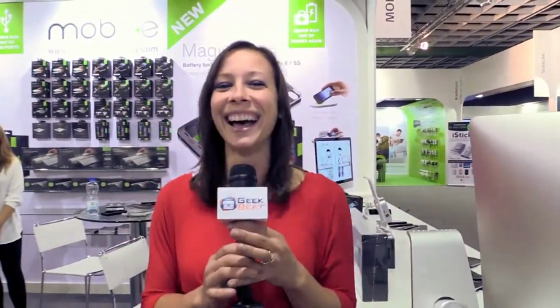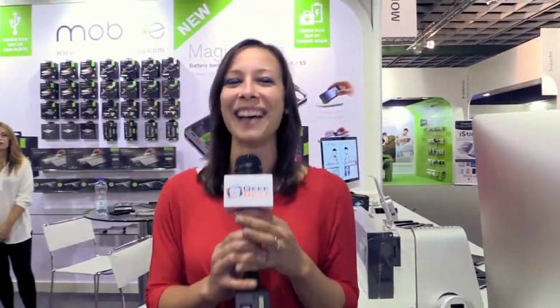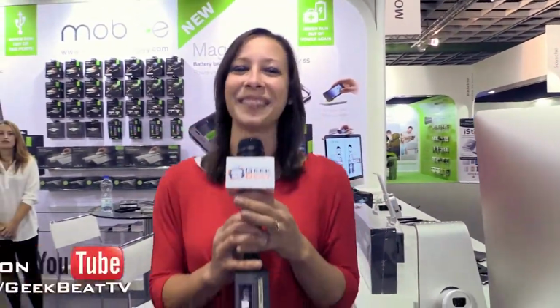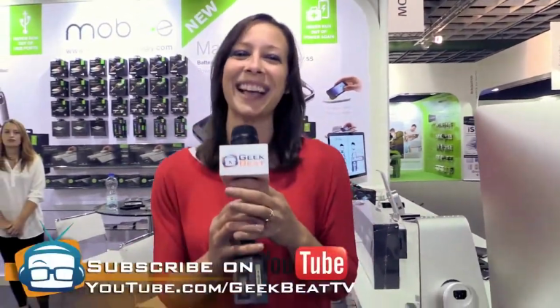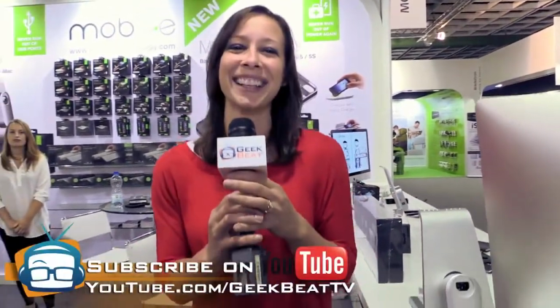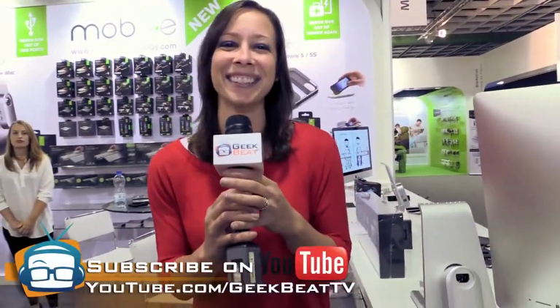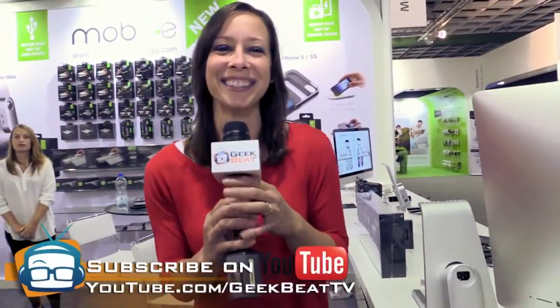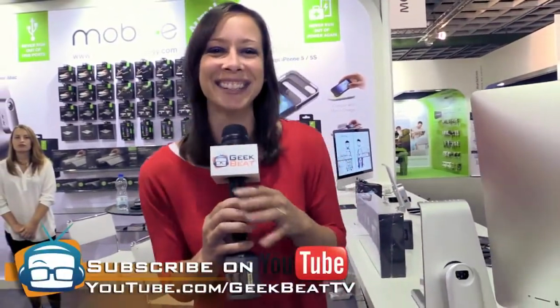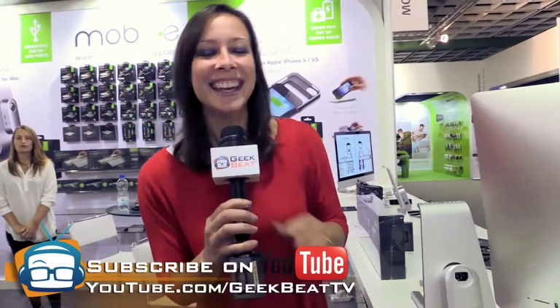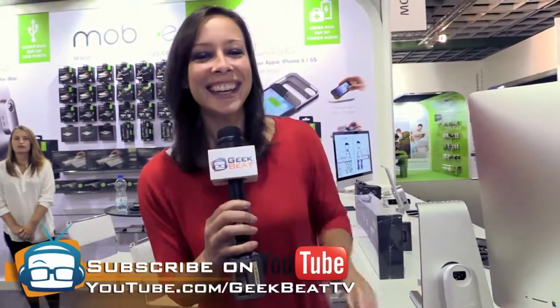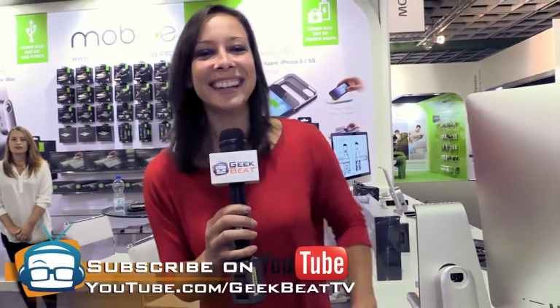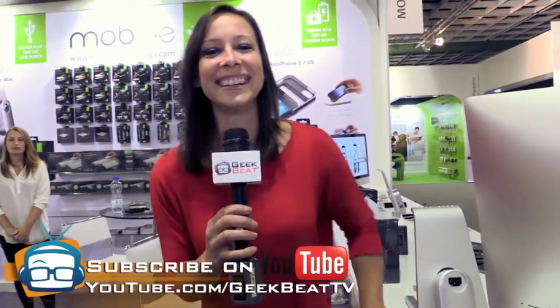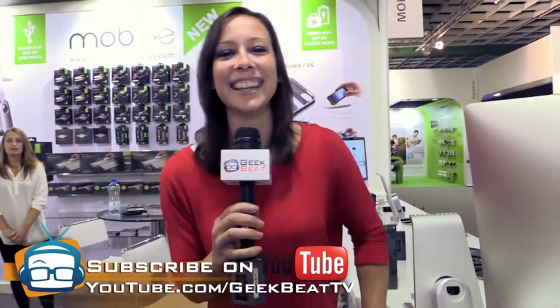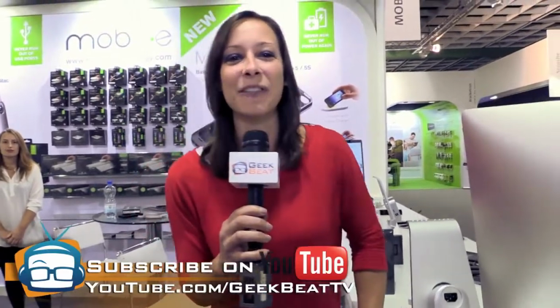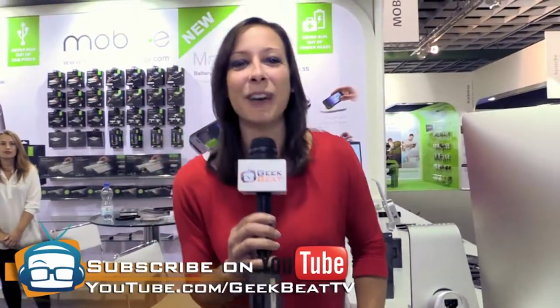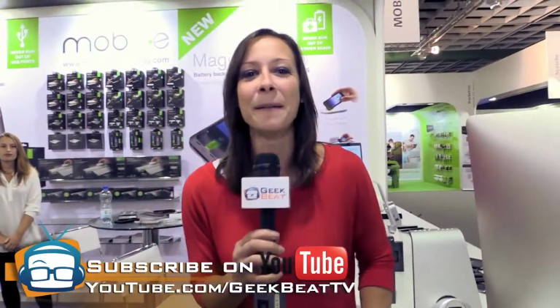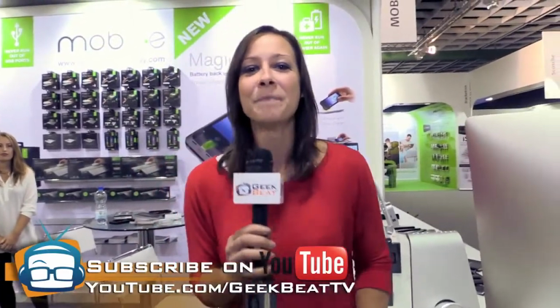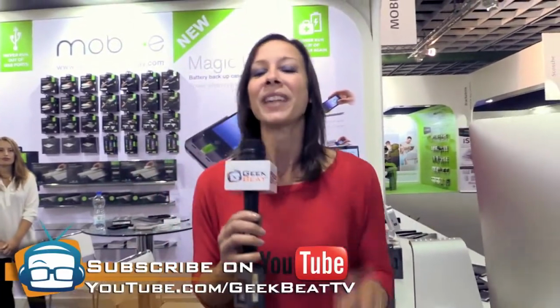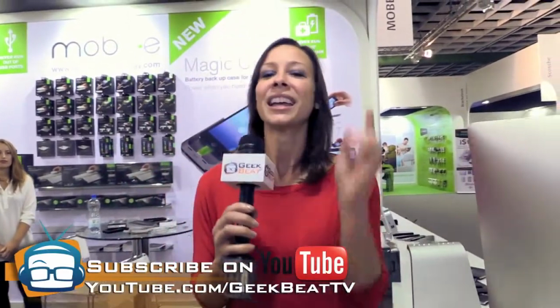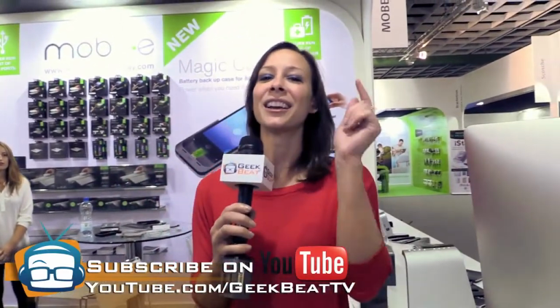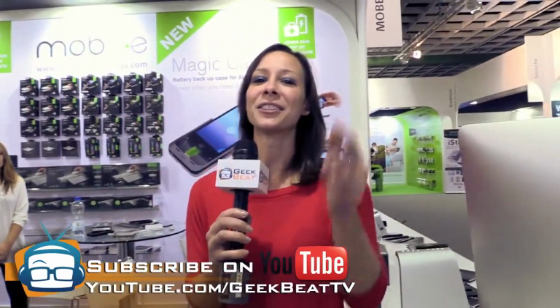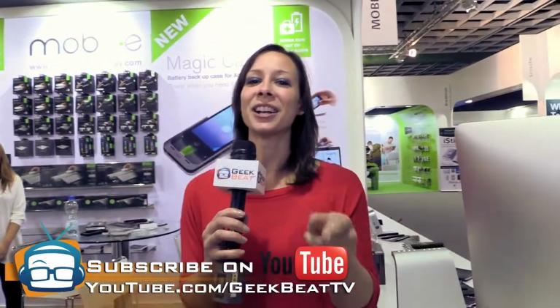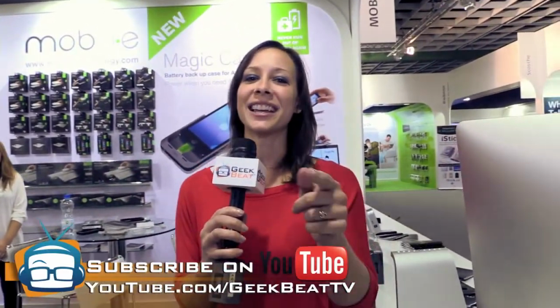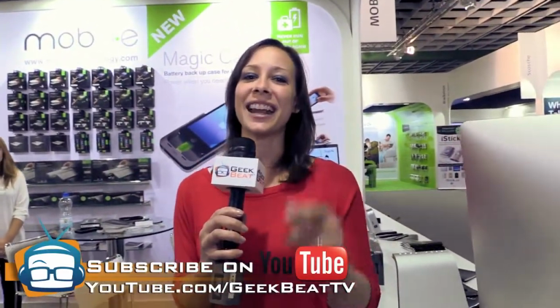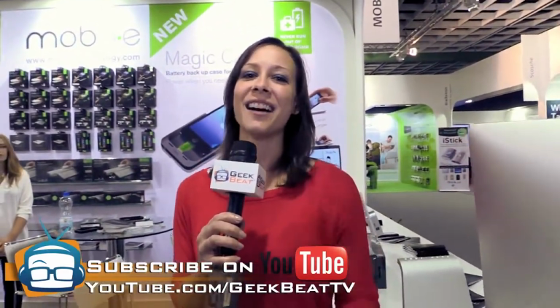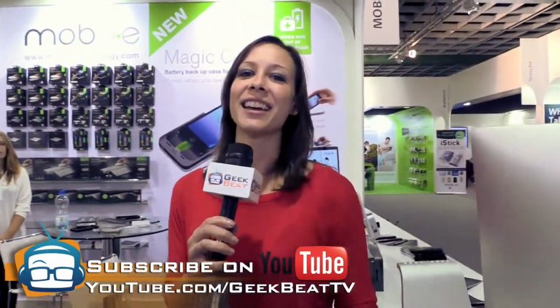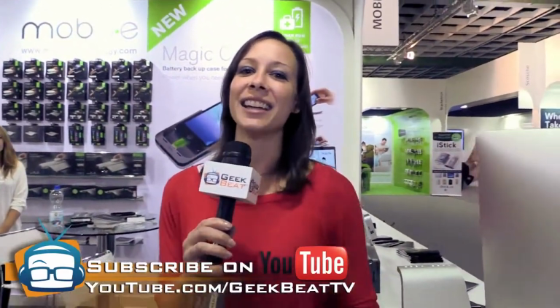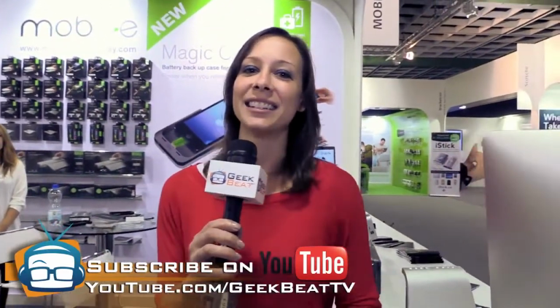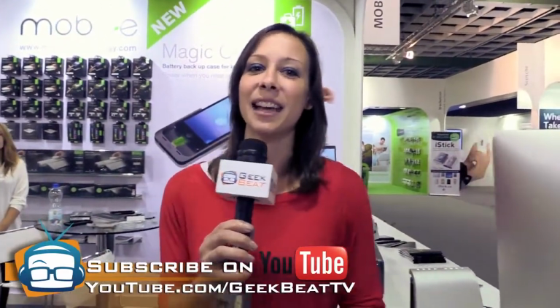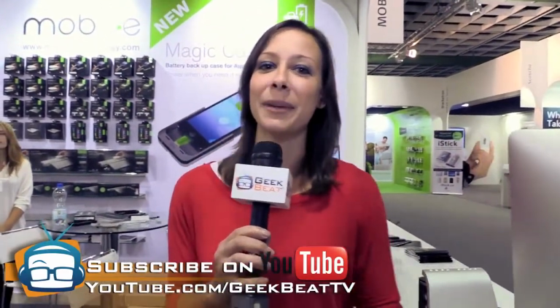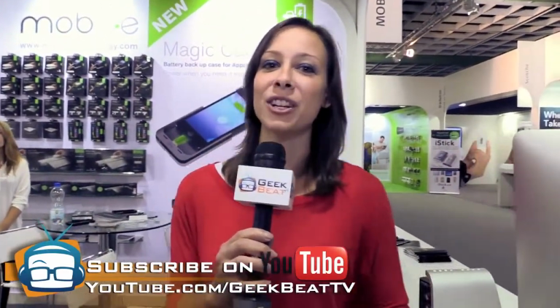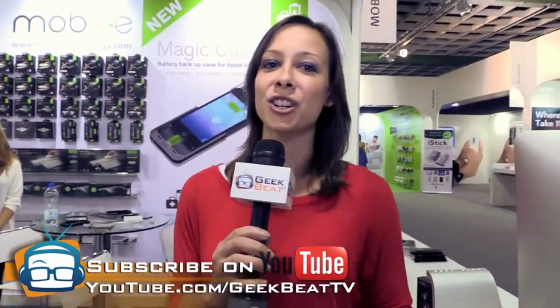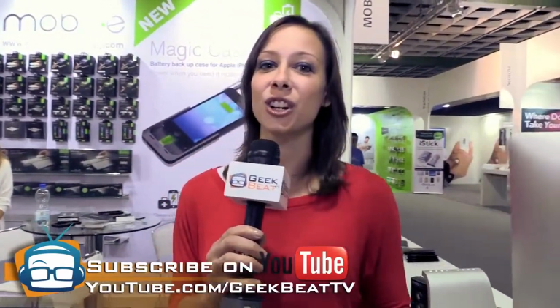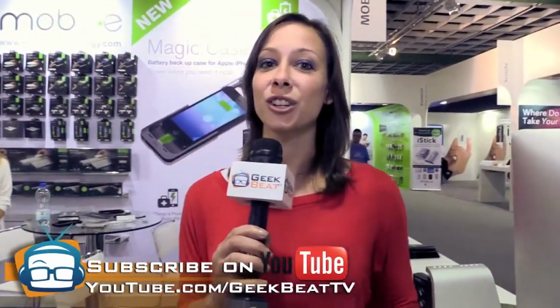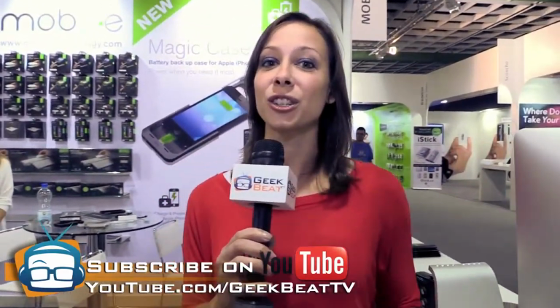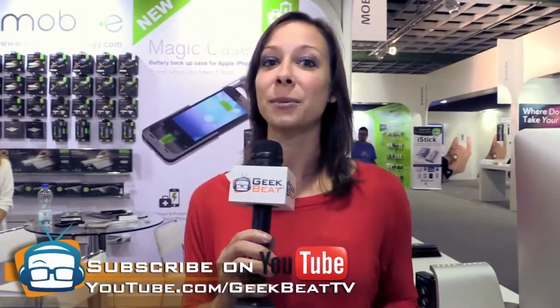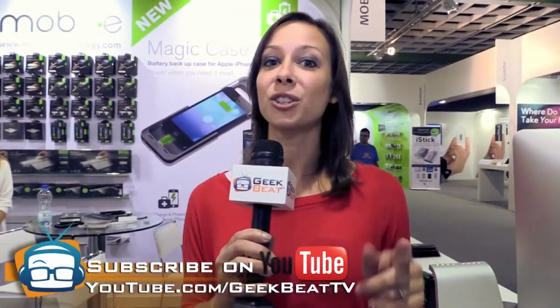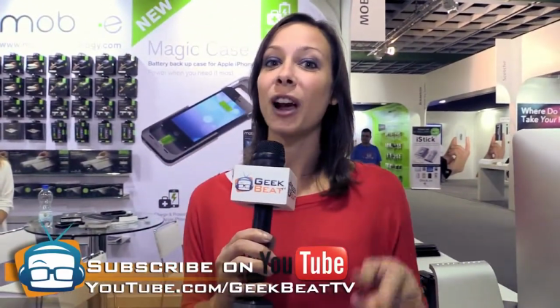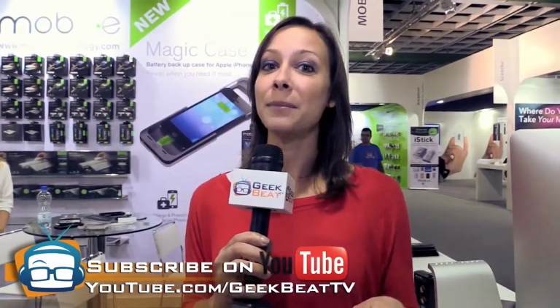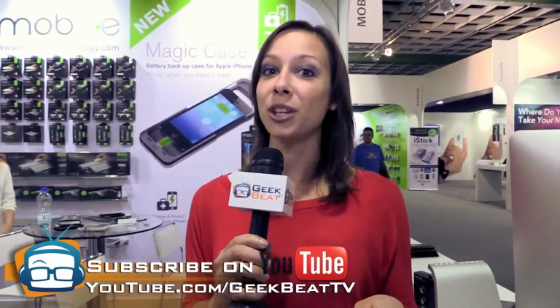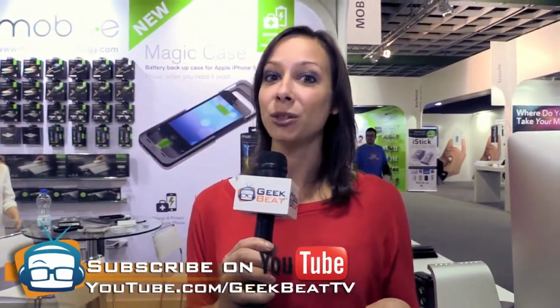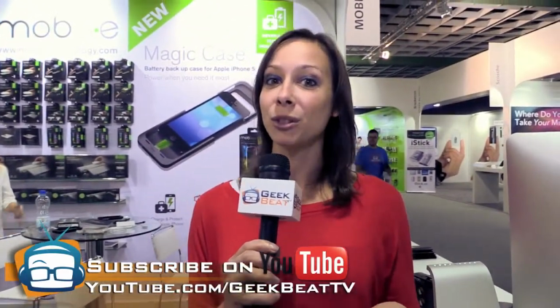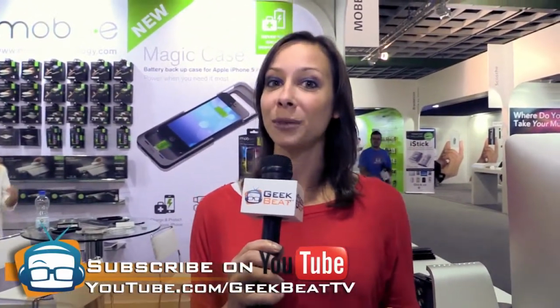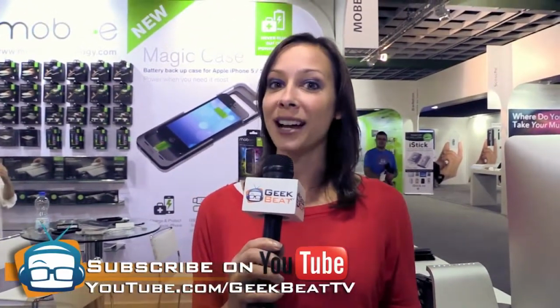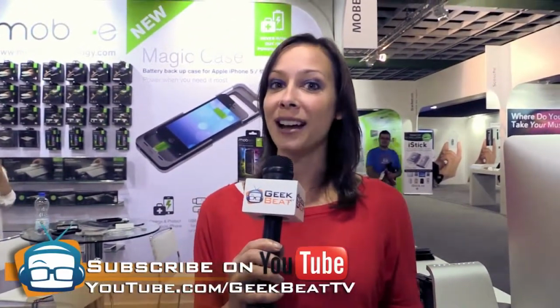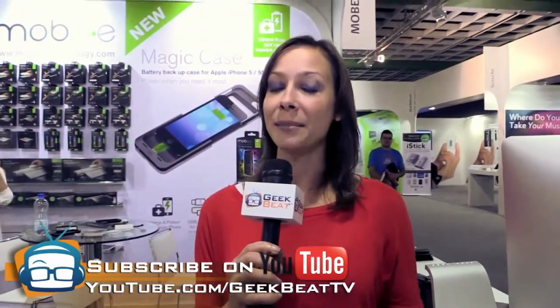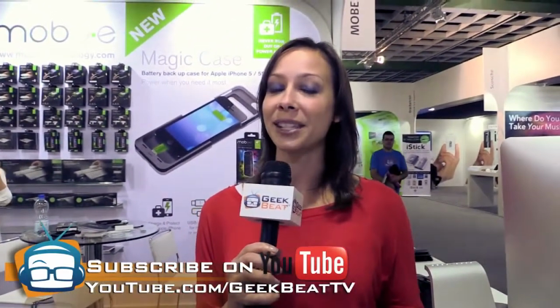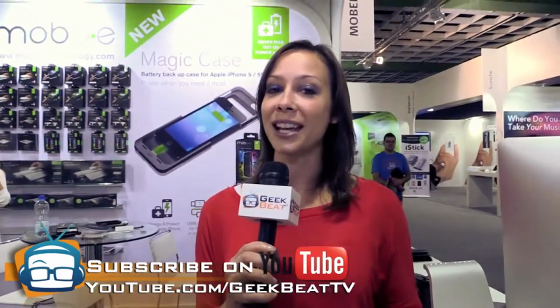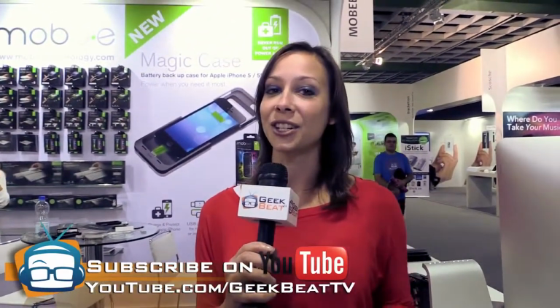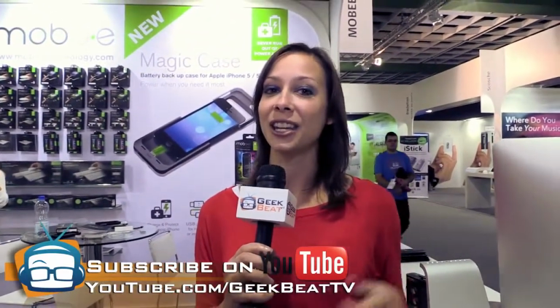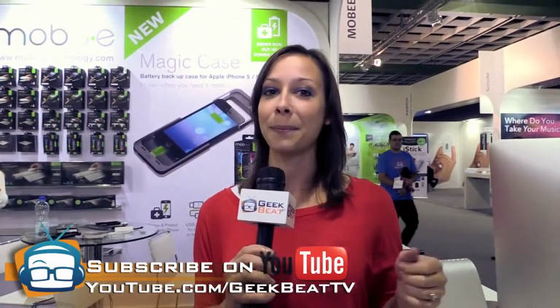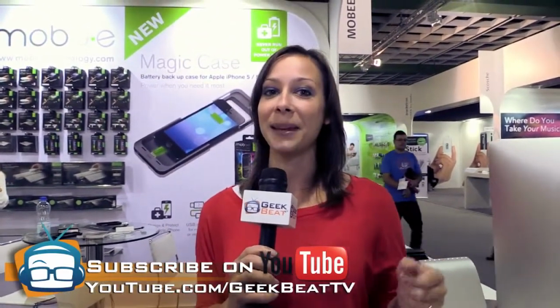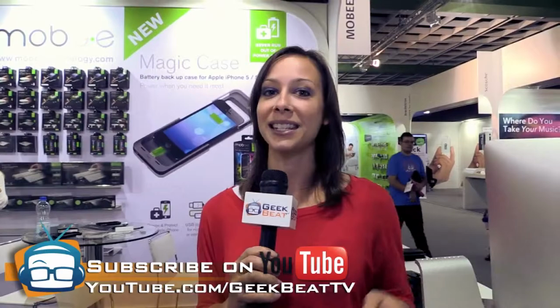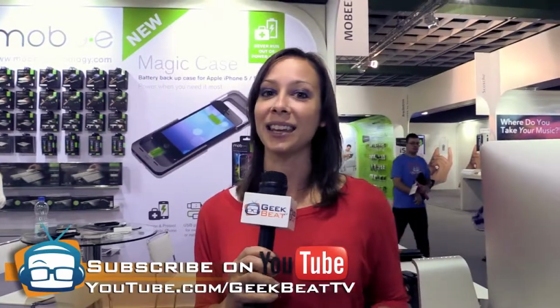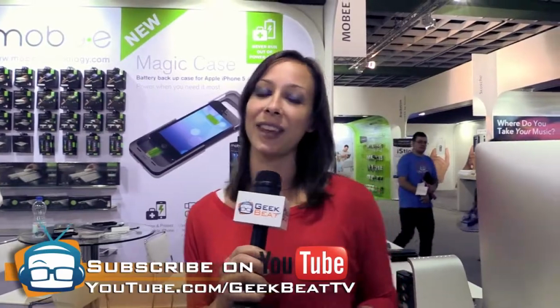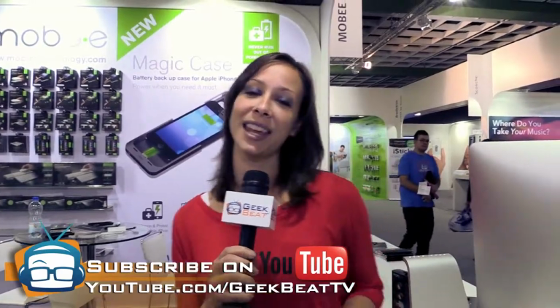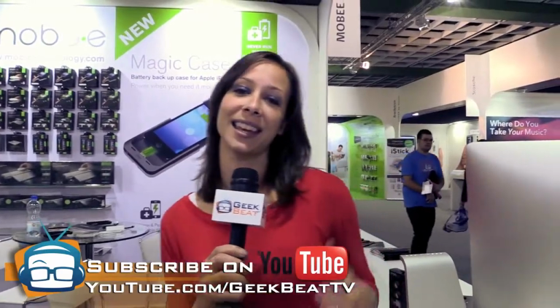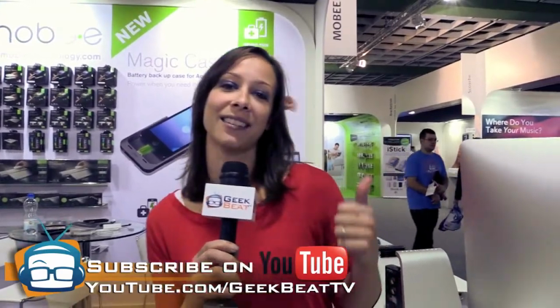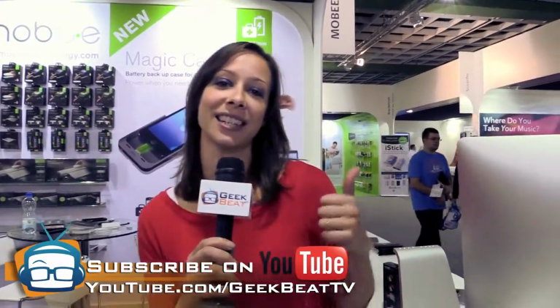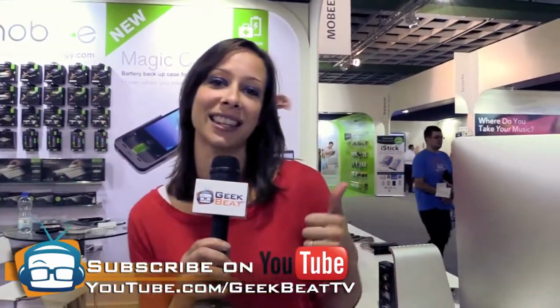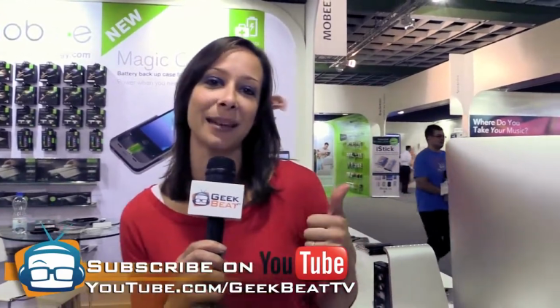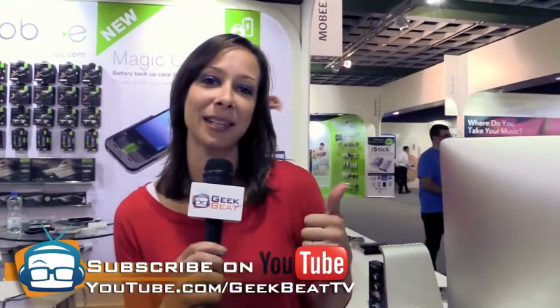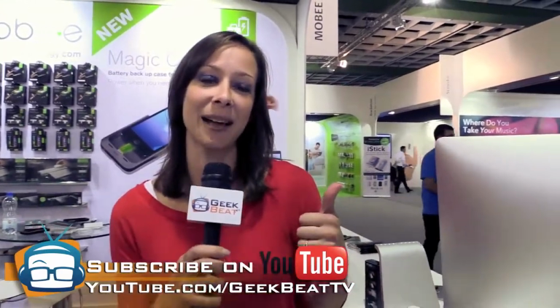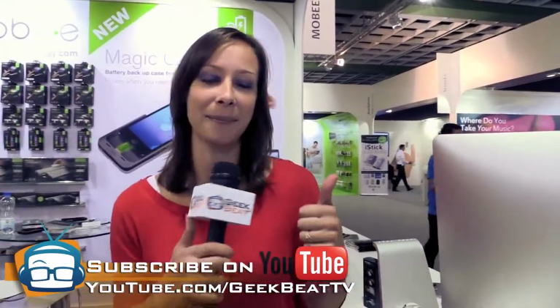I'm Callie Lewis here at IFA. Go check it out. And make sure you're subscribed to YouTube.com/GeekbeatTV, and give us a thumbs up.